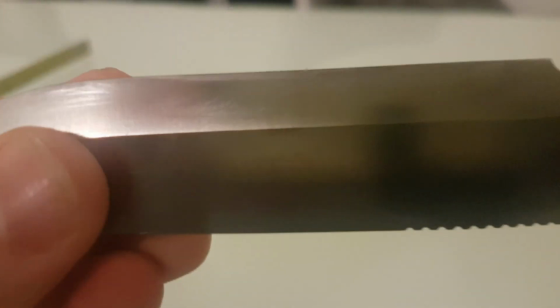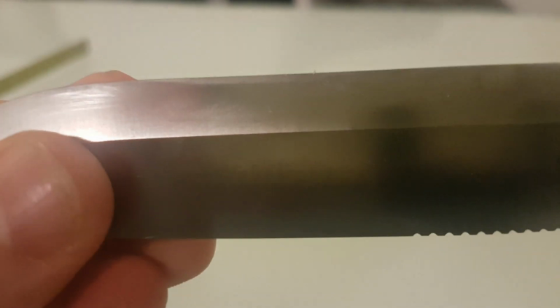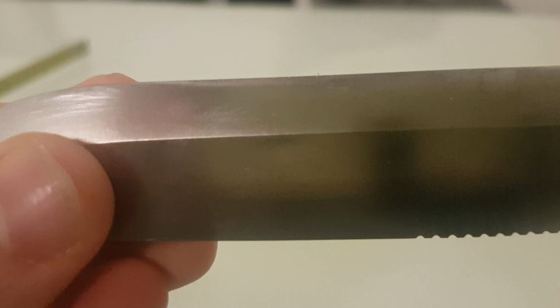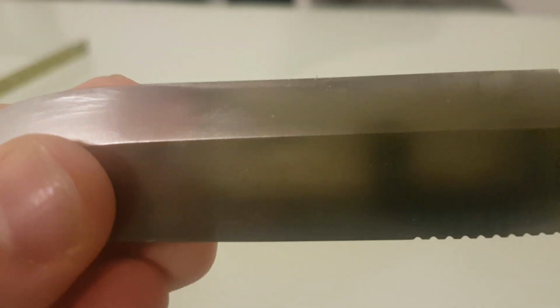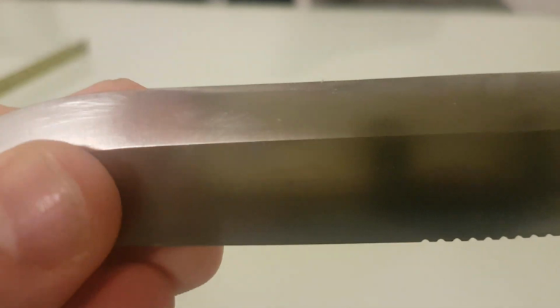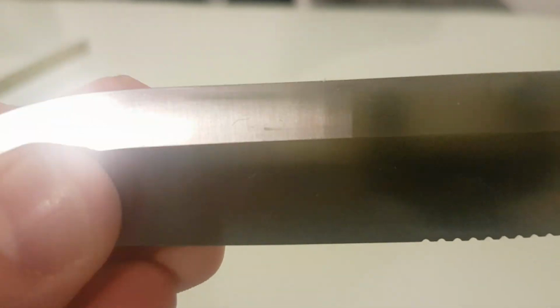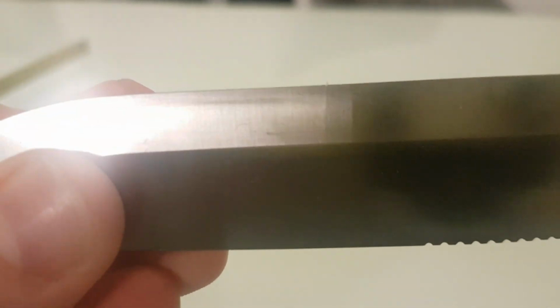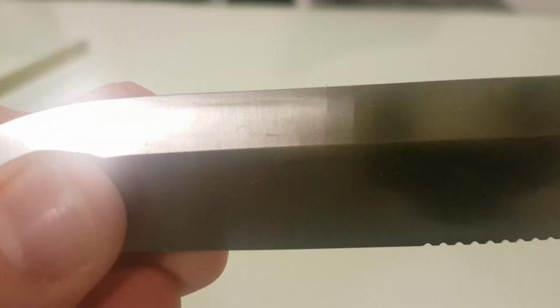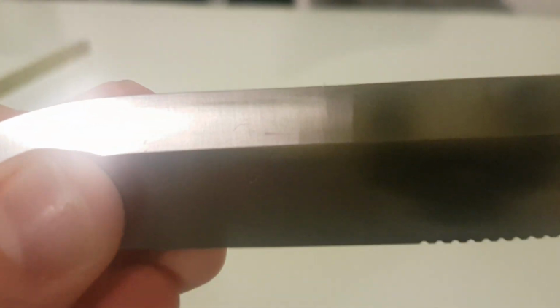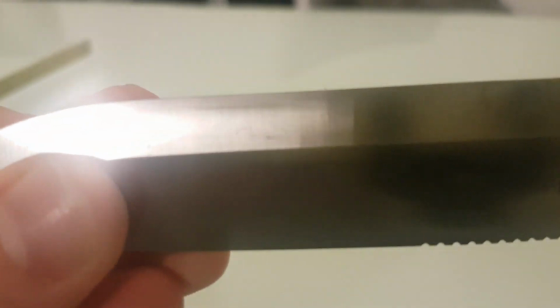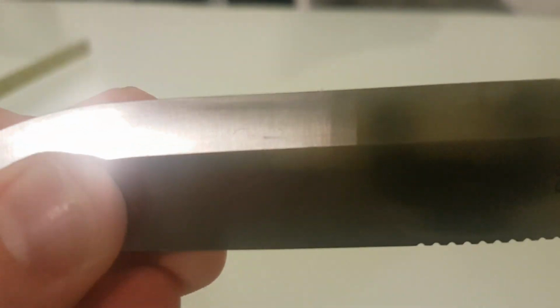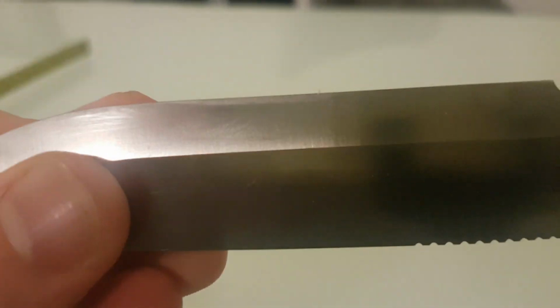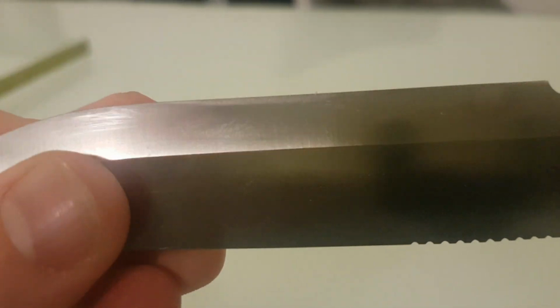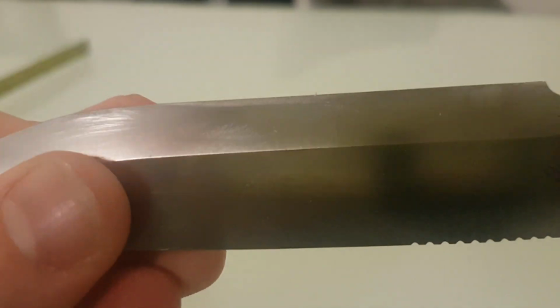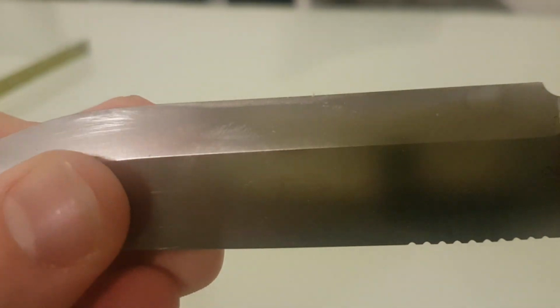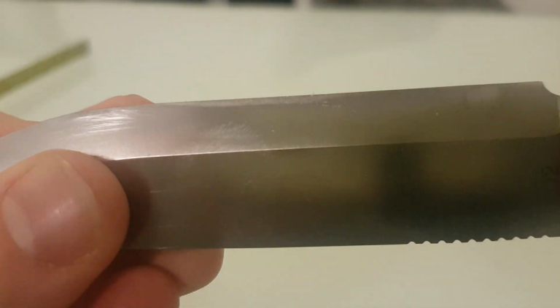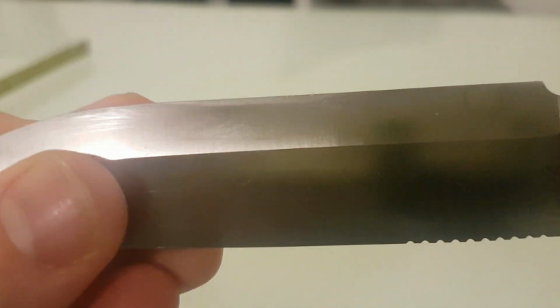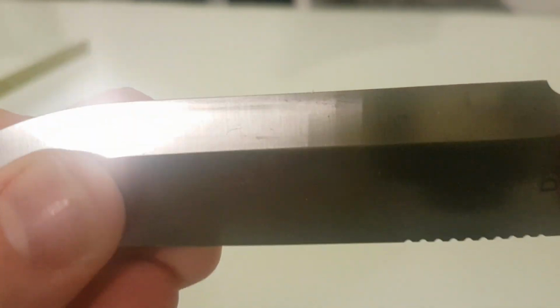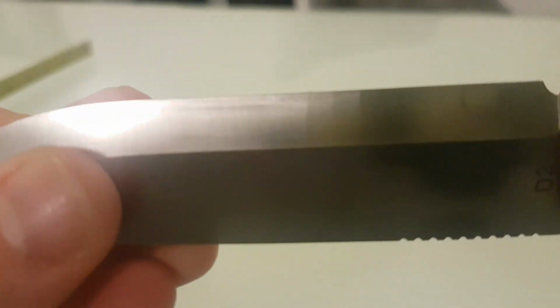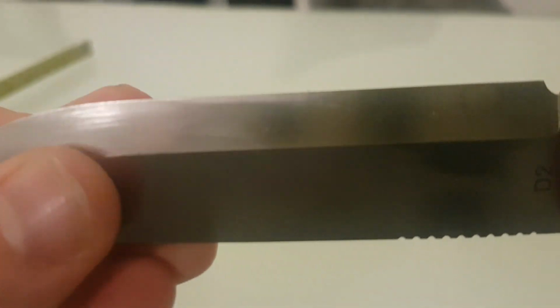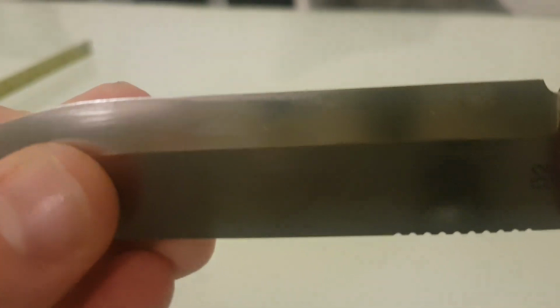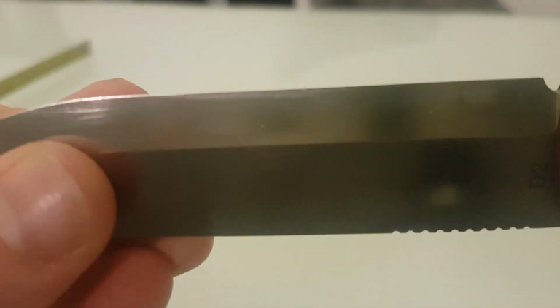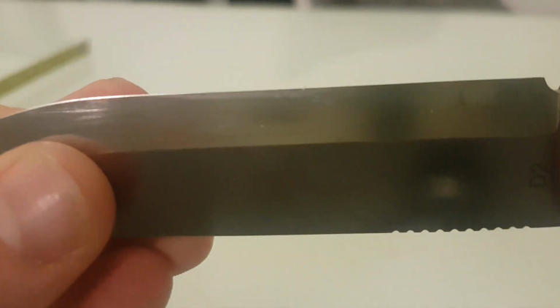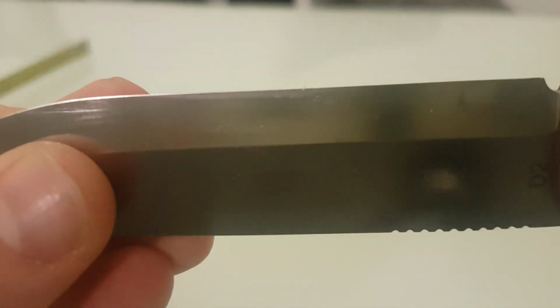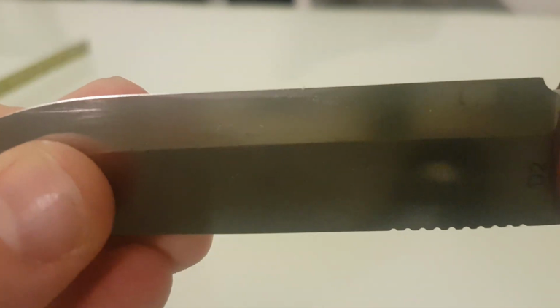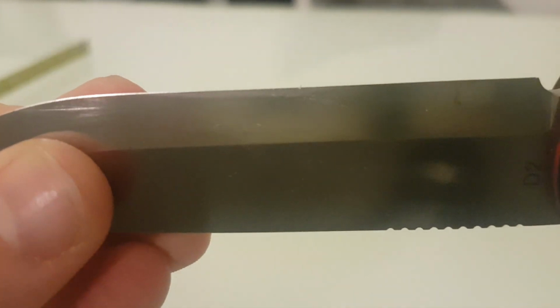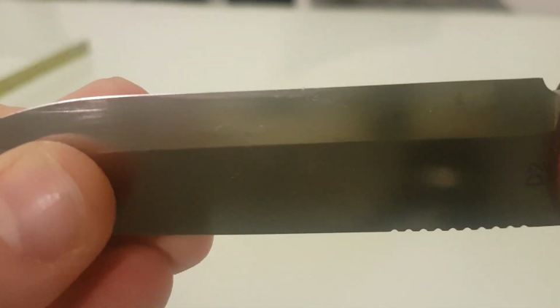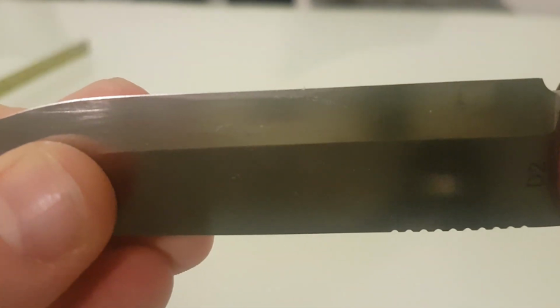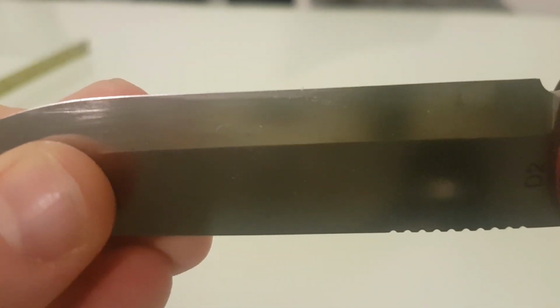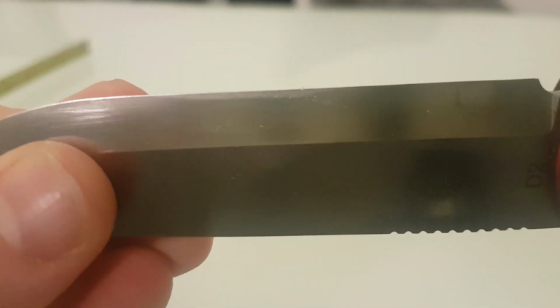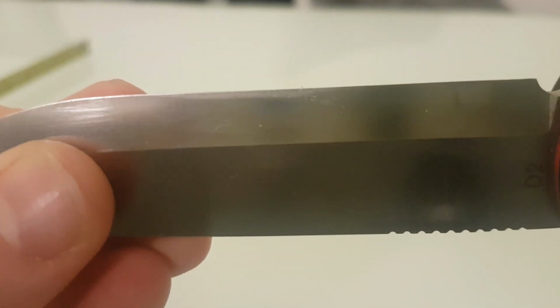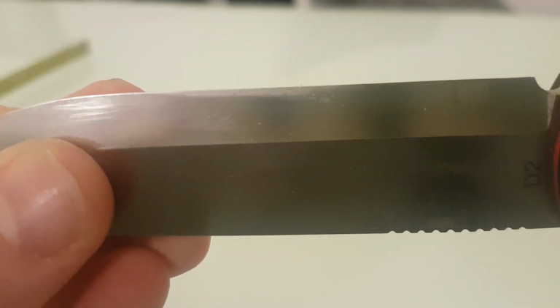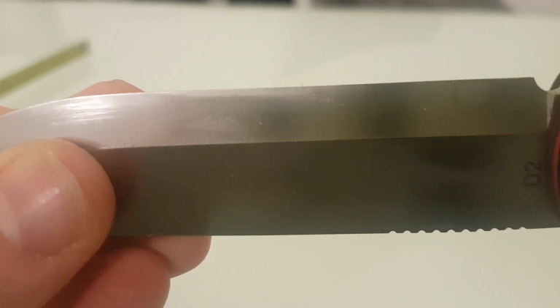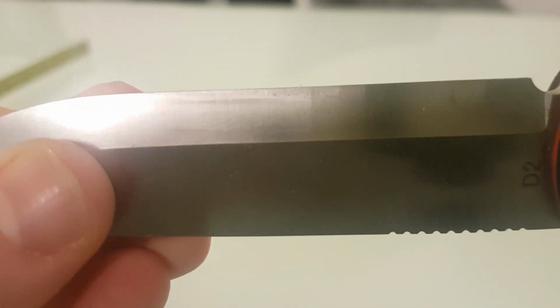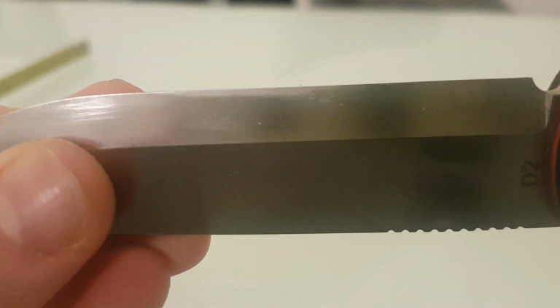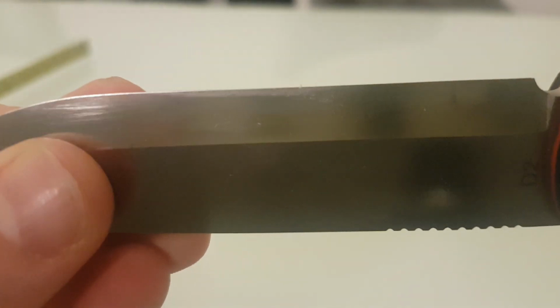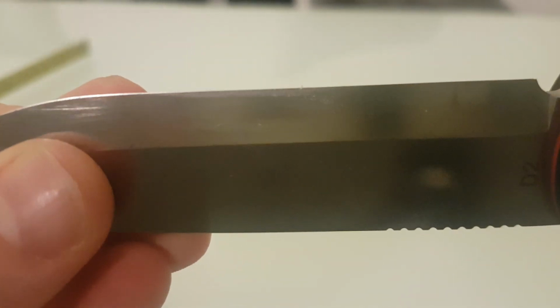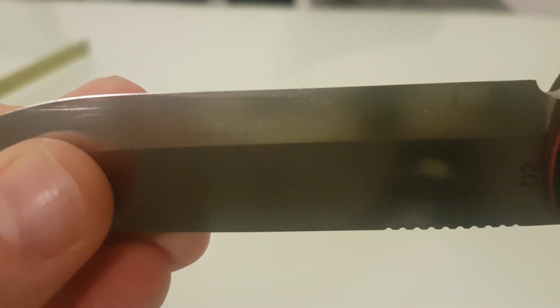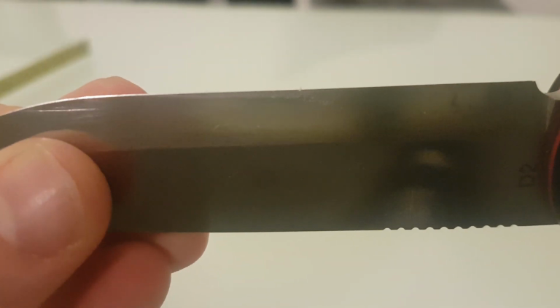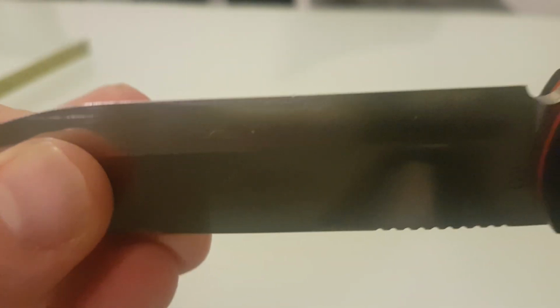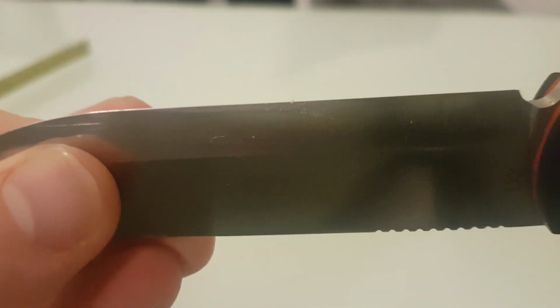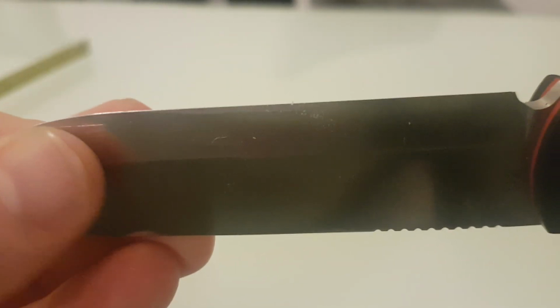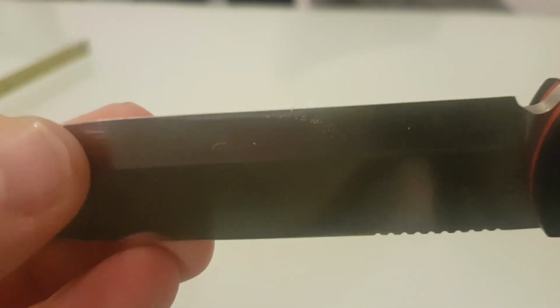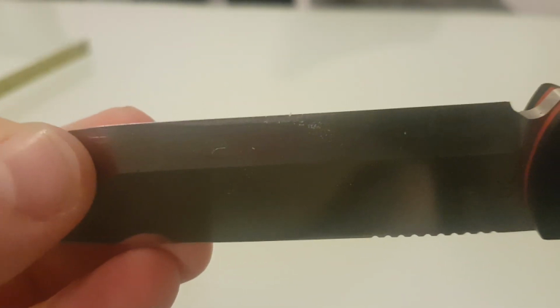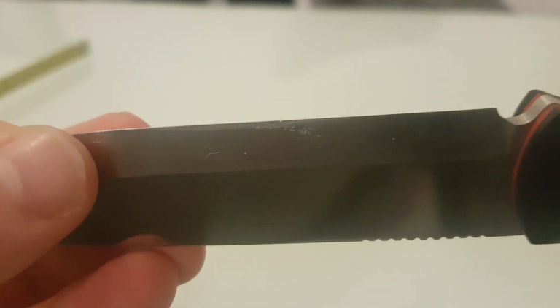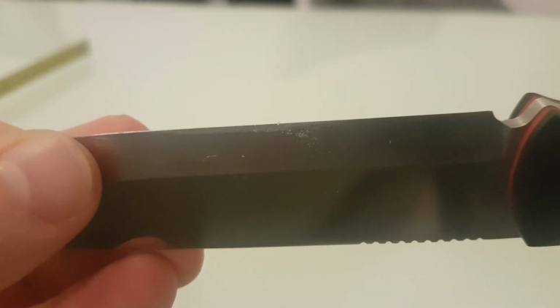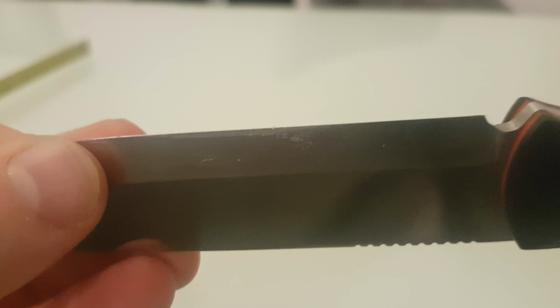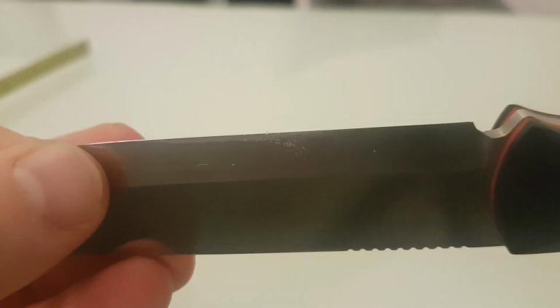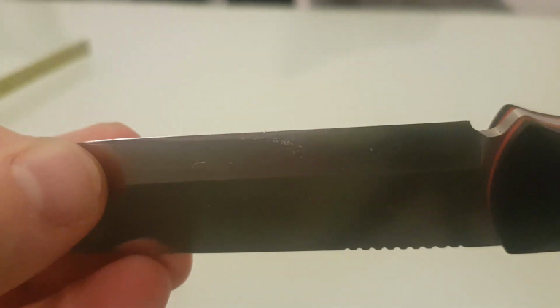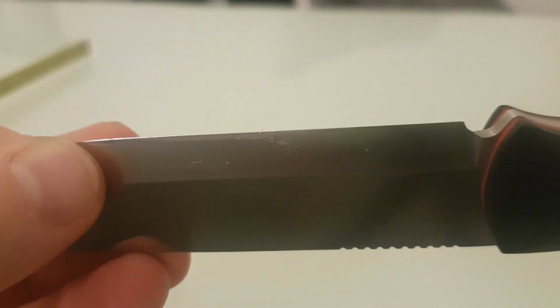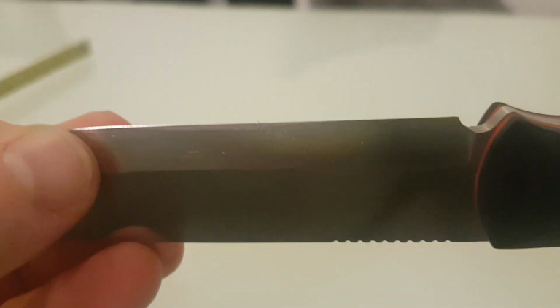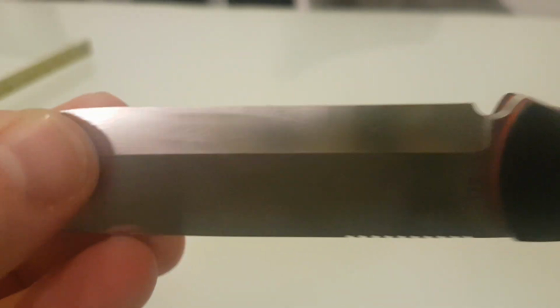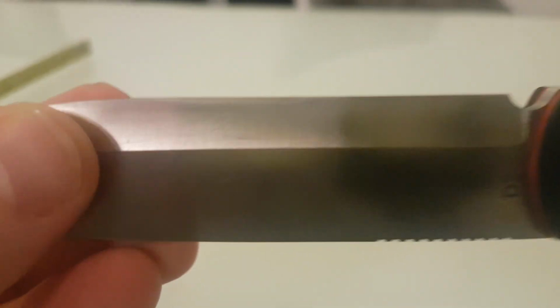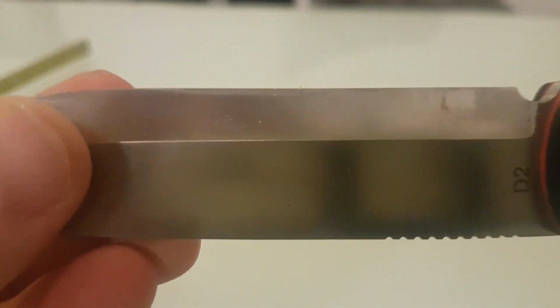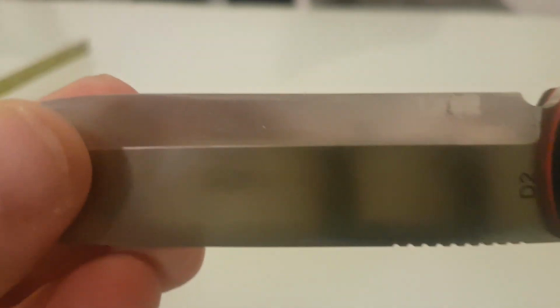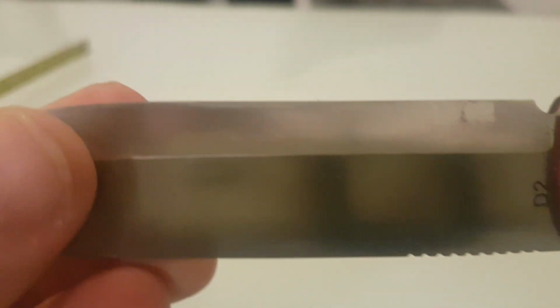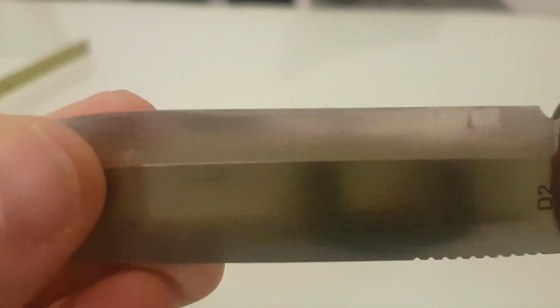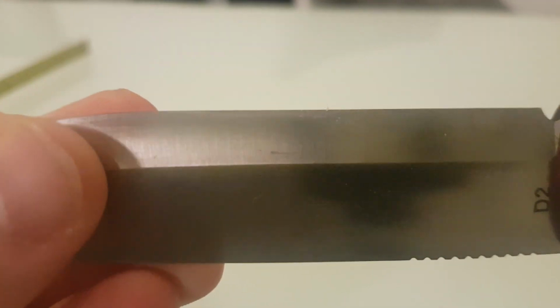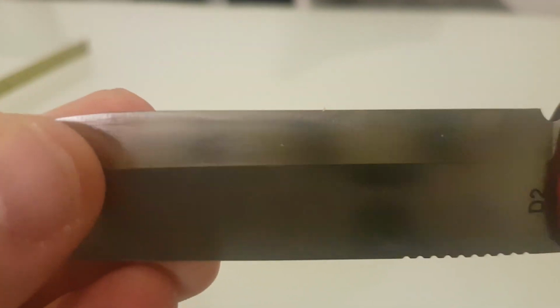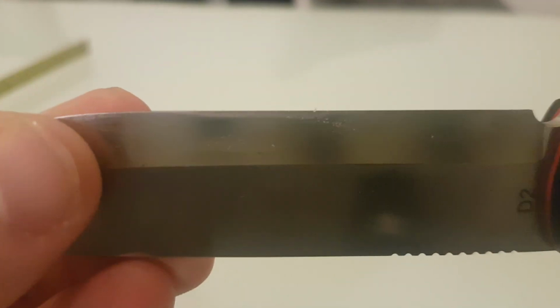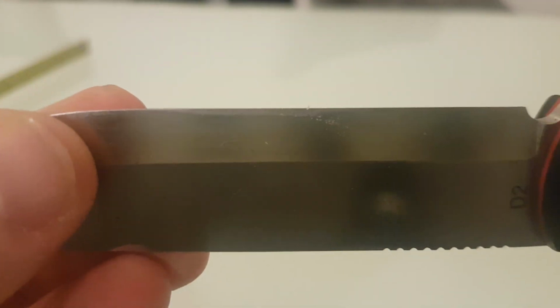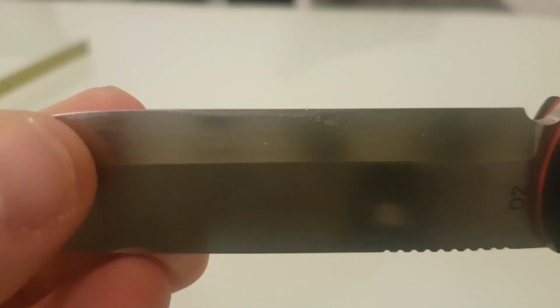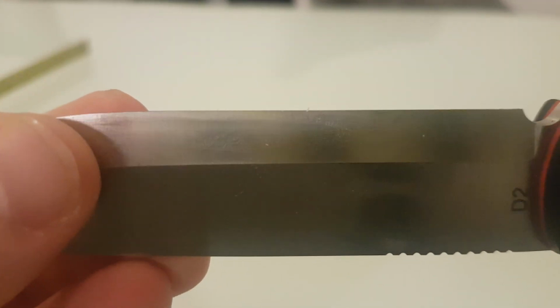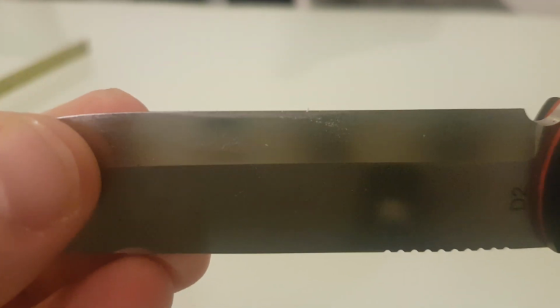The edge is almost a true Scandi. You can see a tiny little bit of reflection on the edge, so it does have a tiny micro bevel.